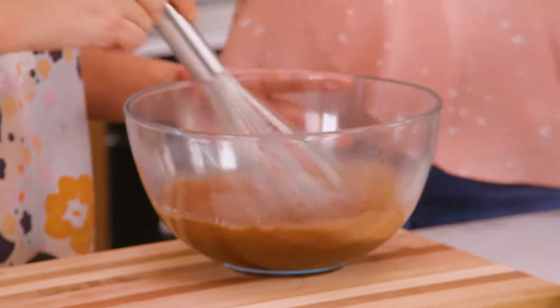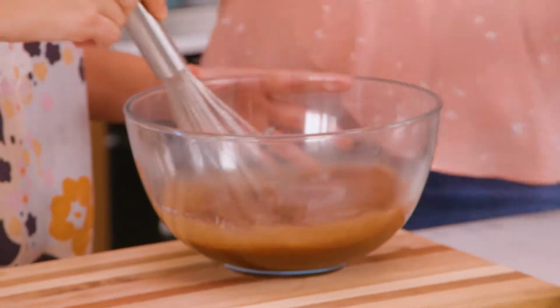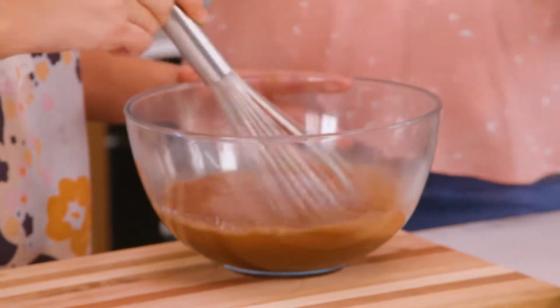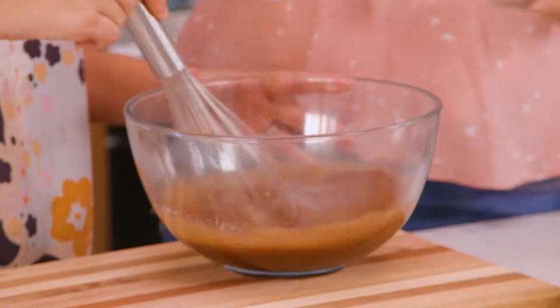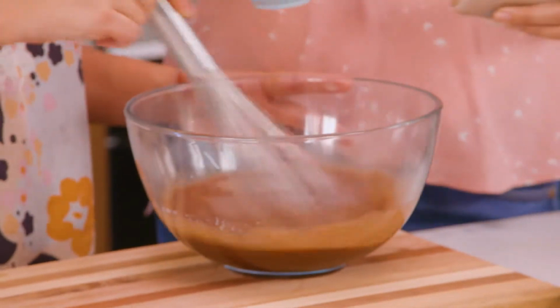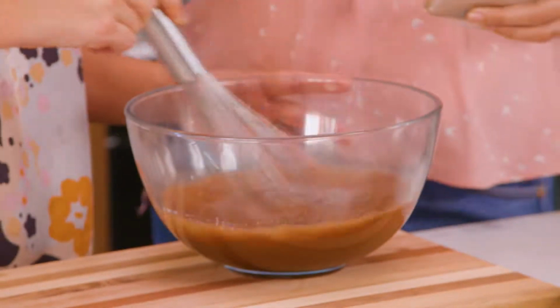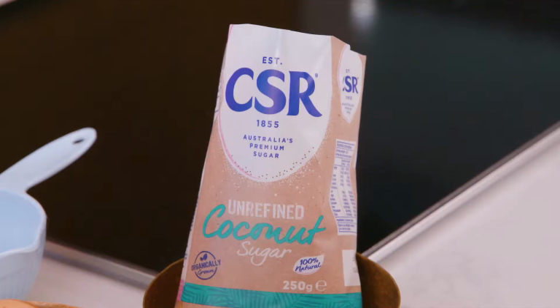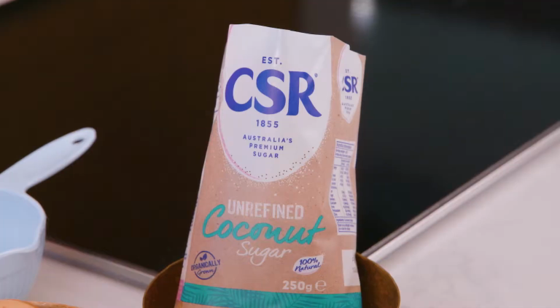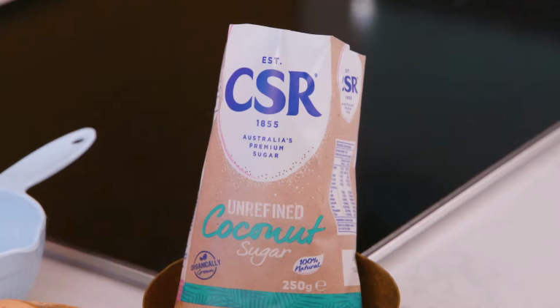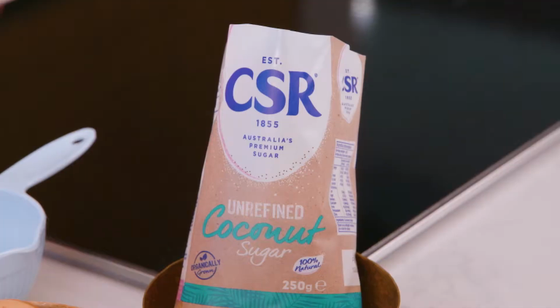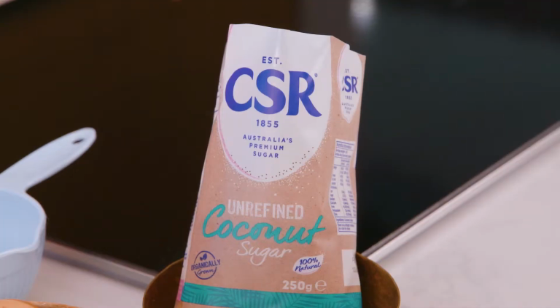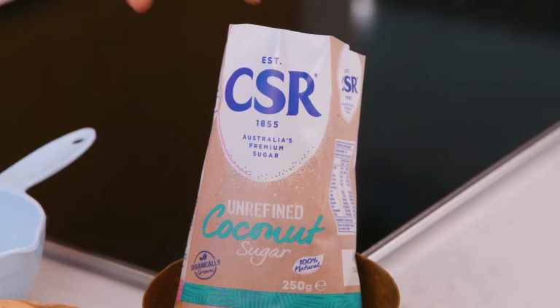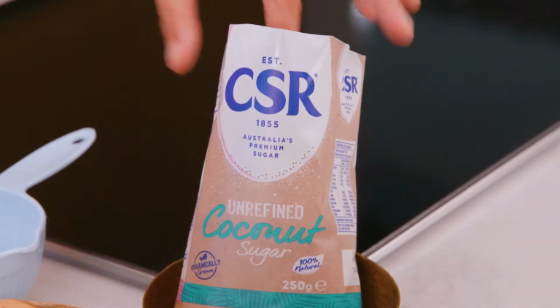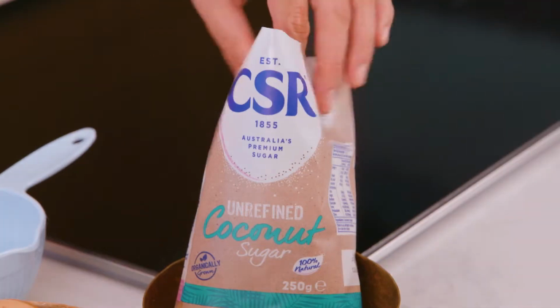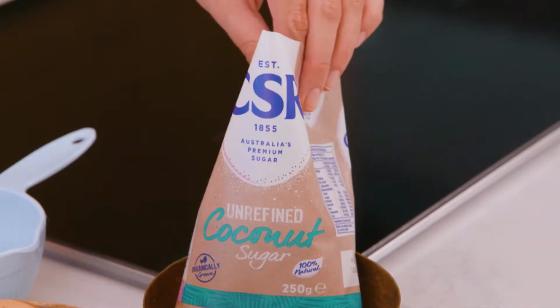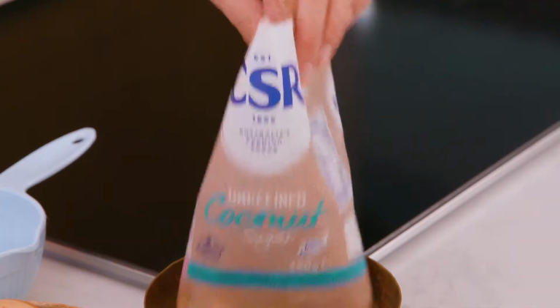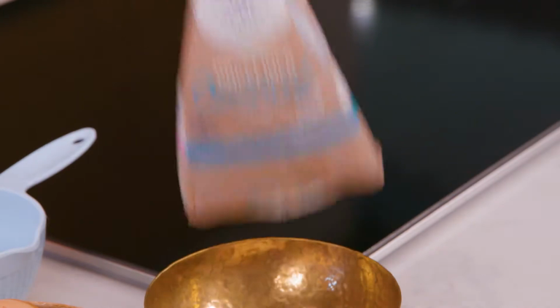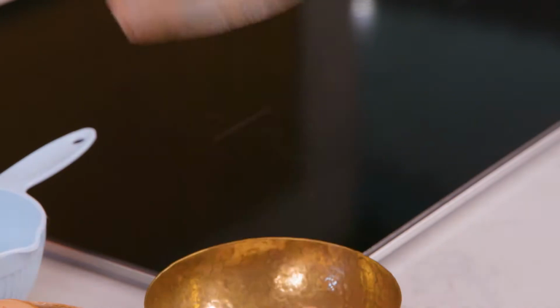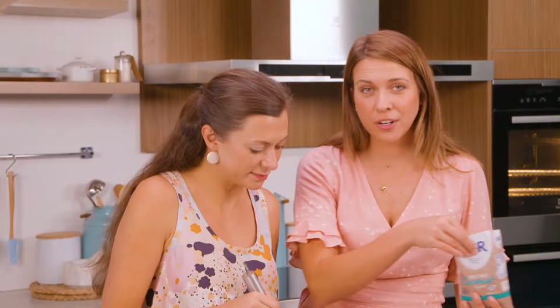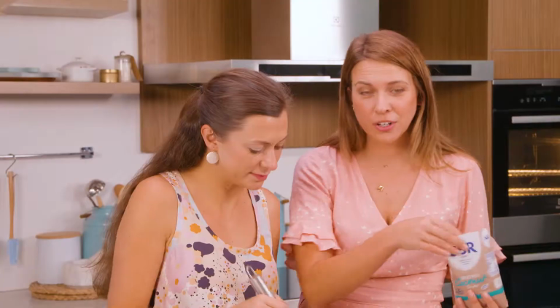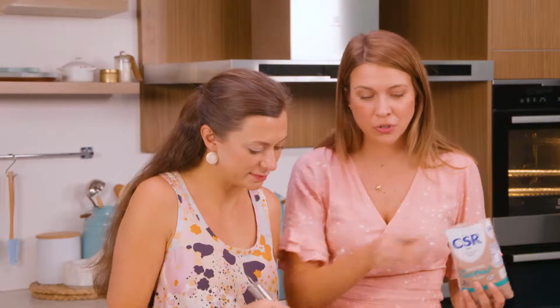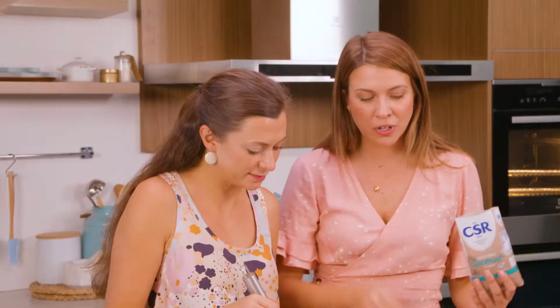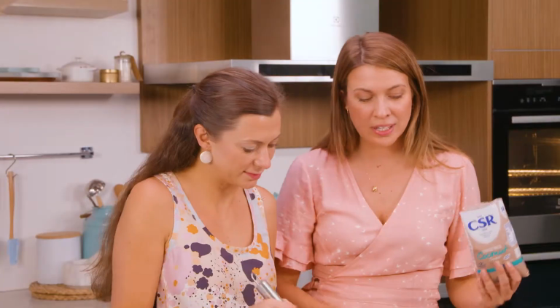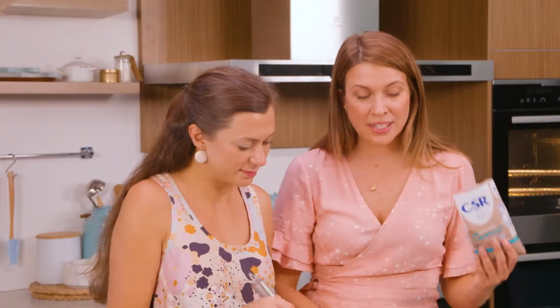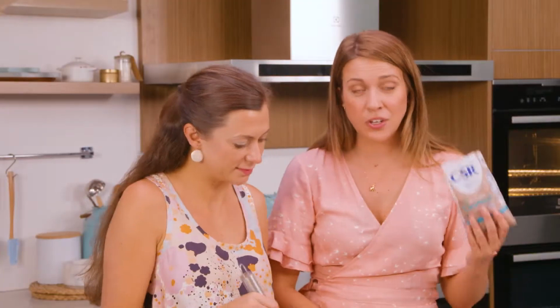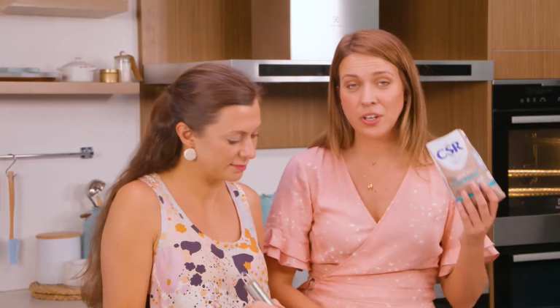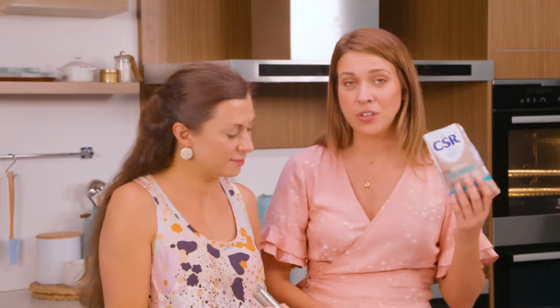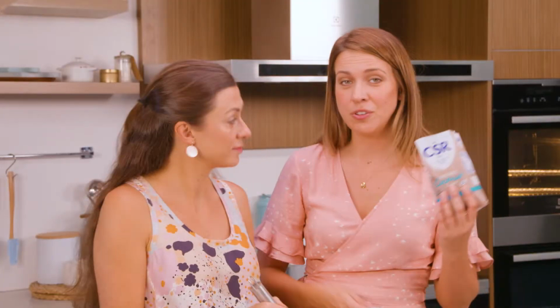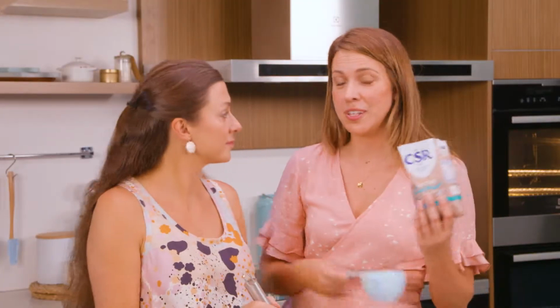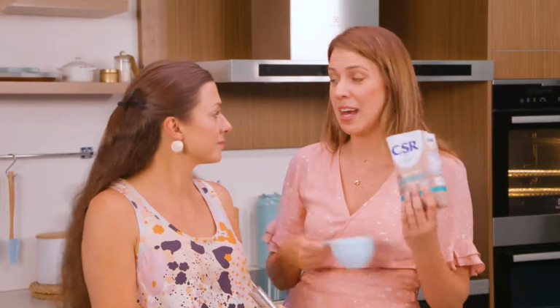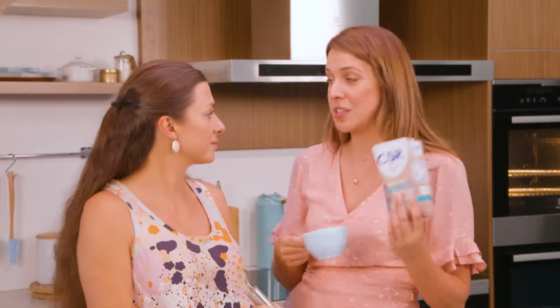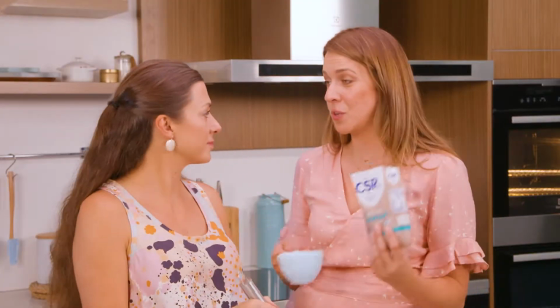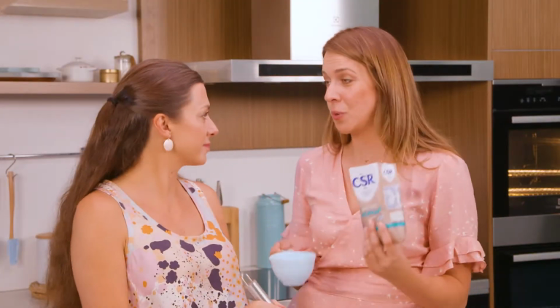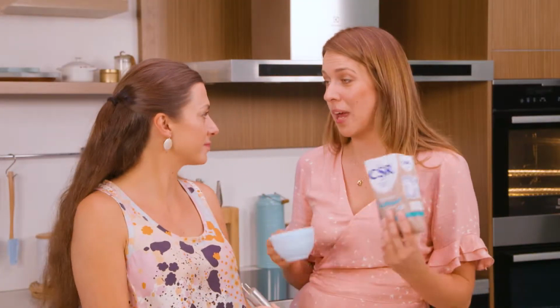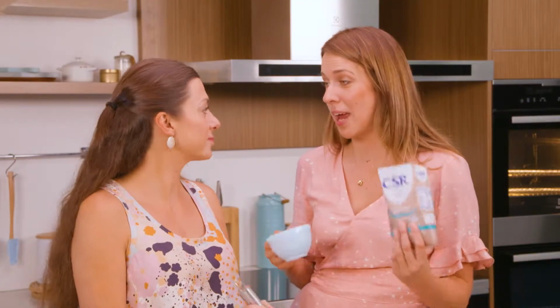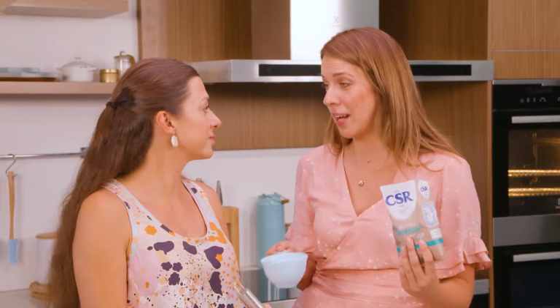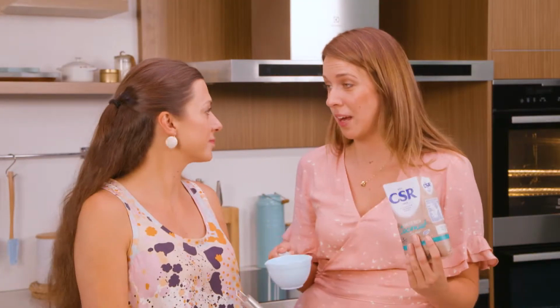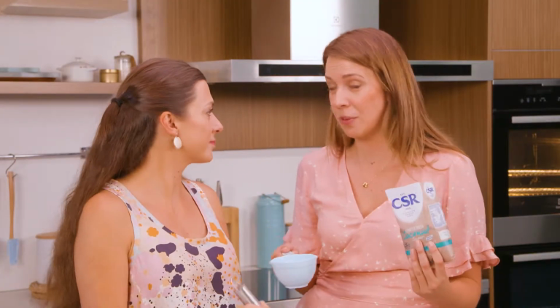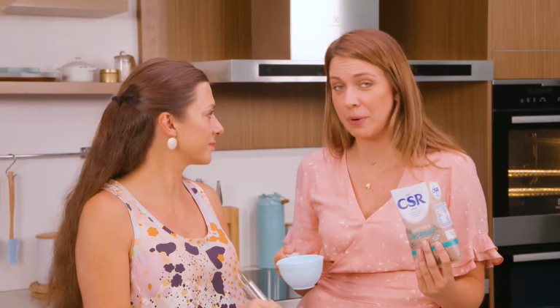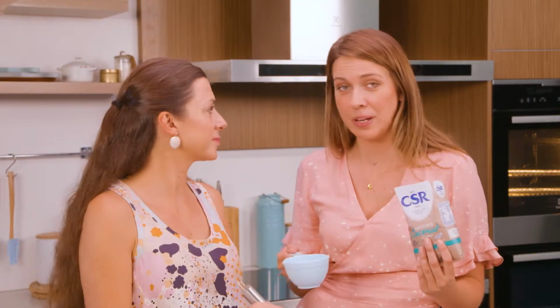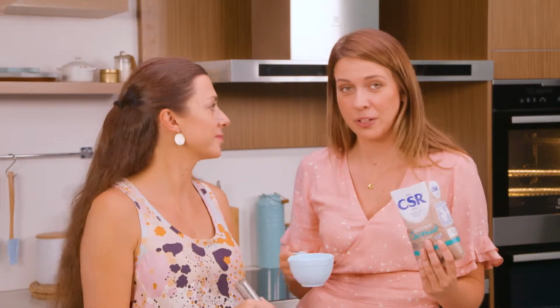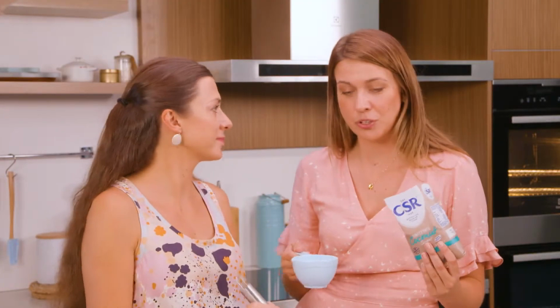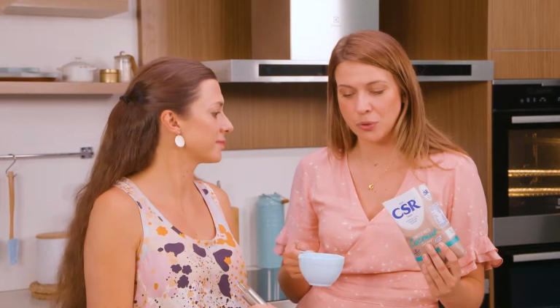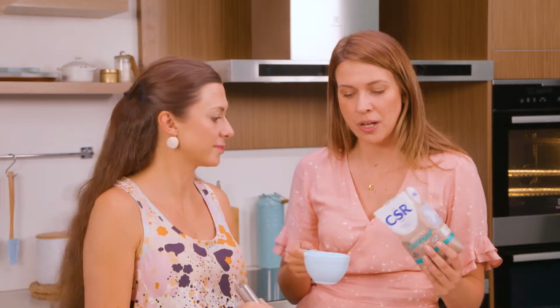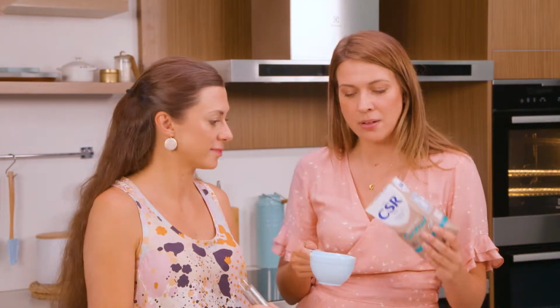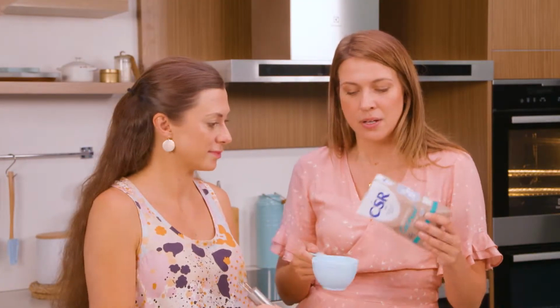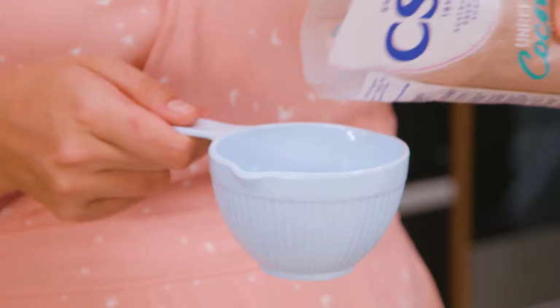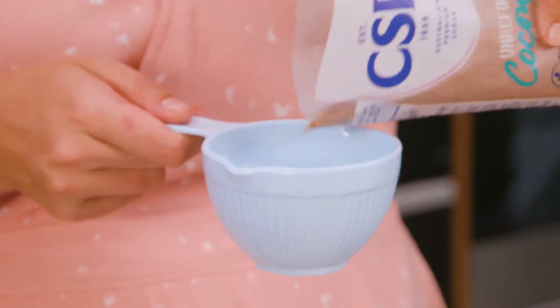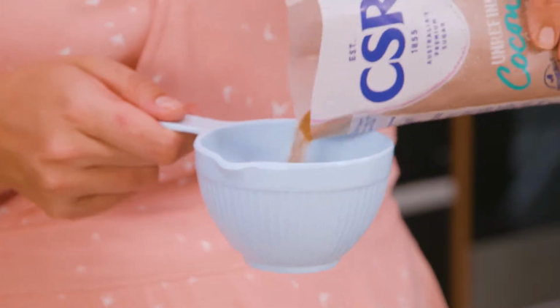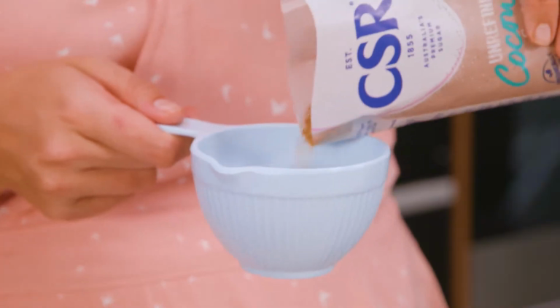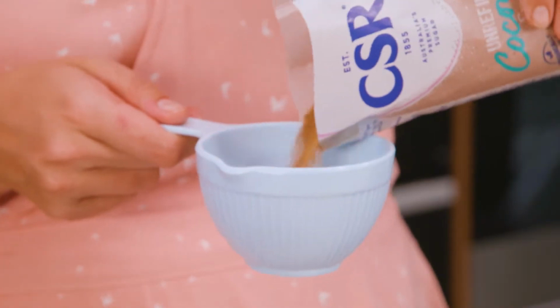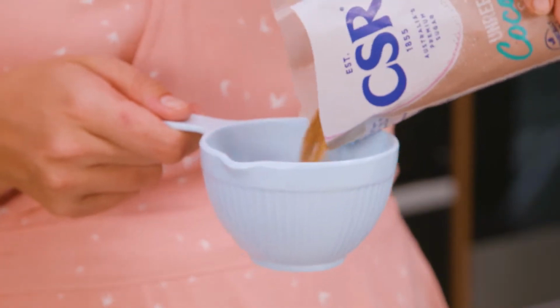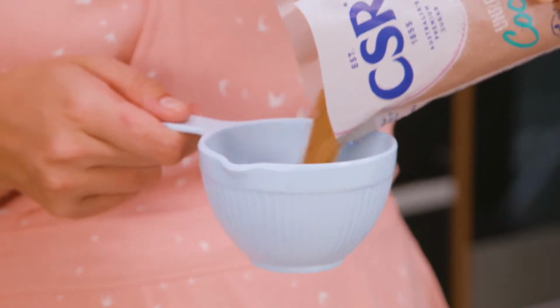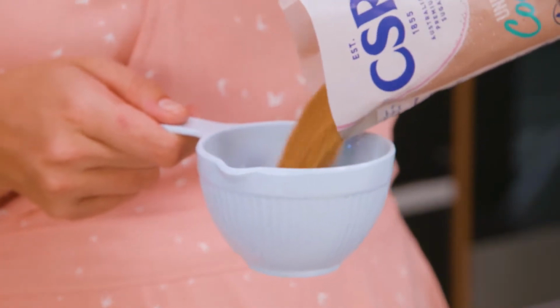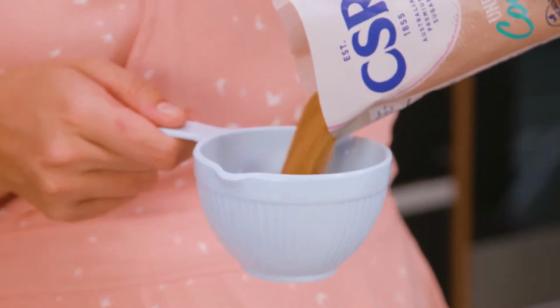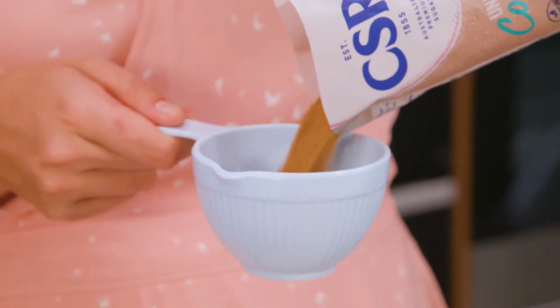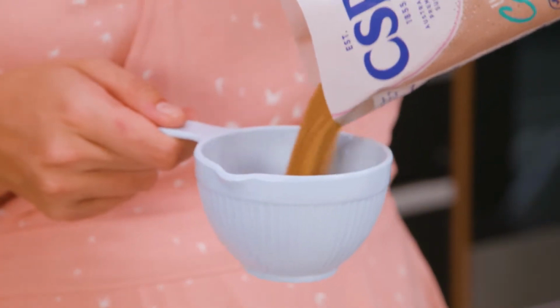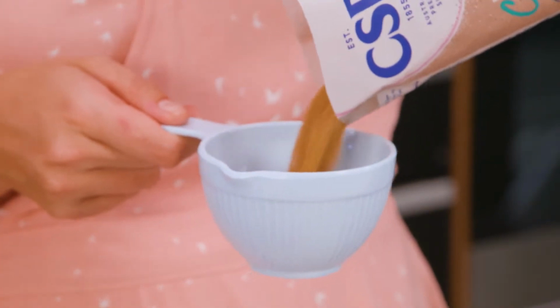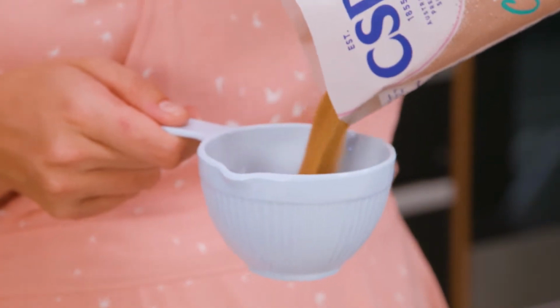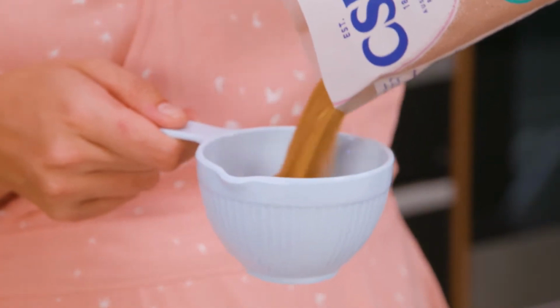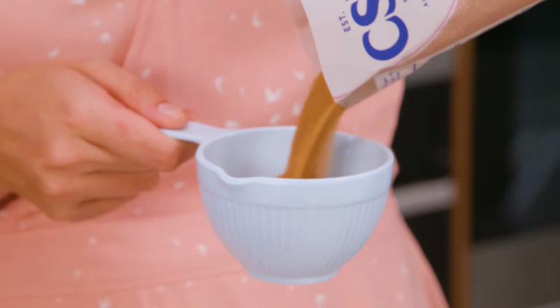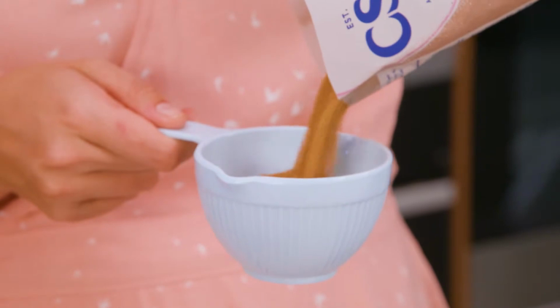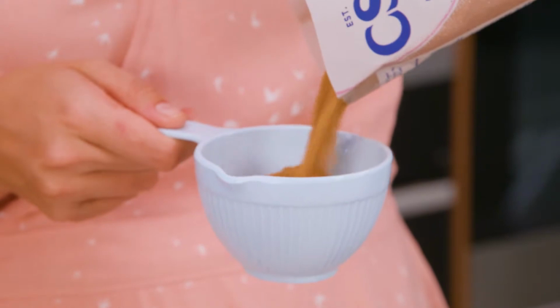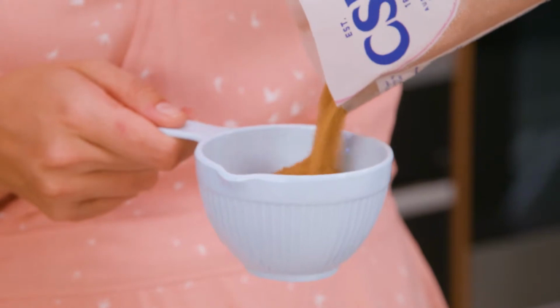Coconut sugar — the great thing about it is that you can use it as you would any other regular sugar. Same ratios, one to one.